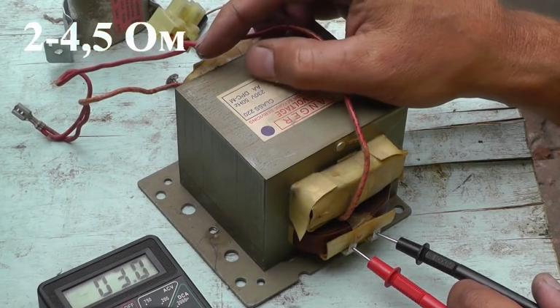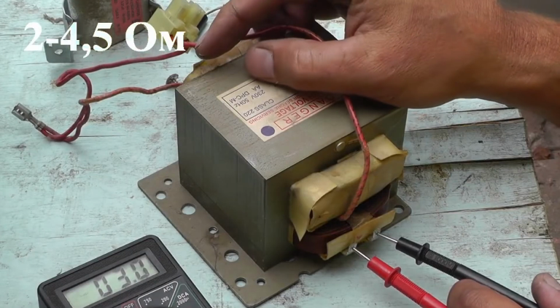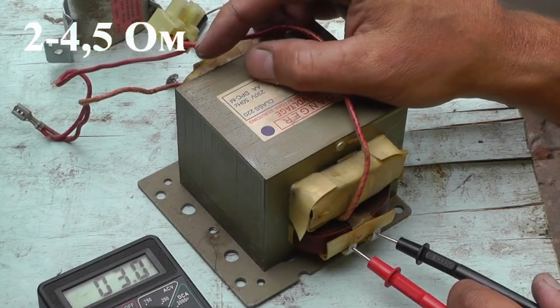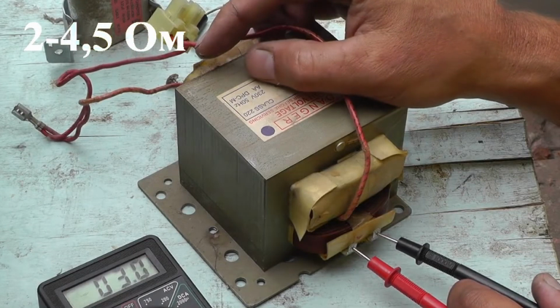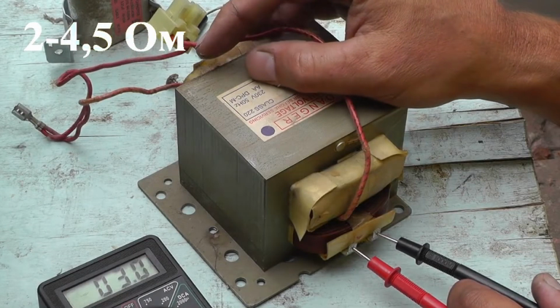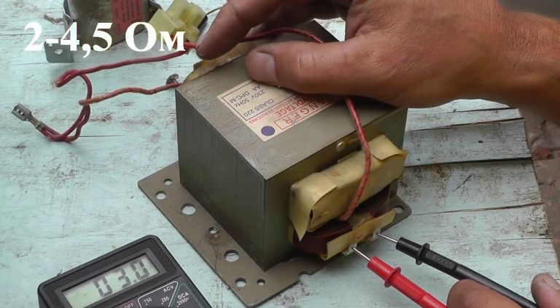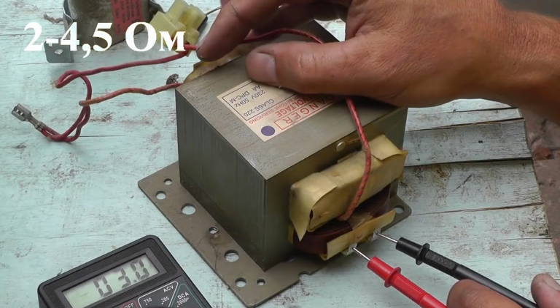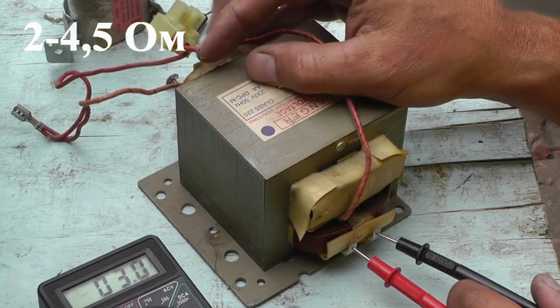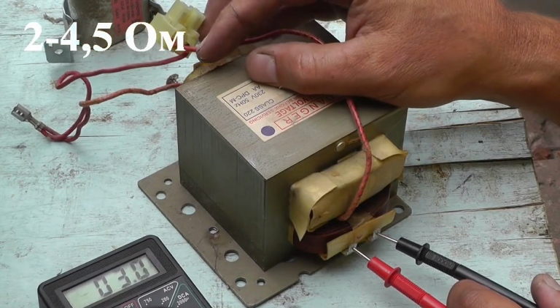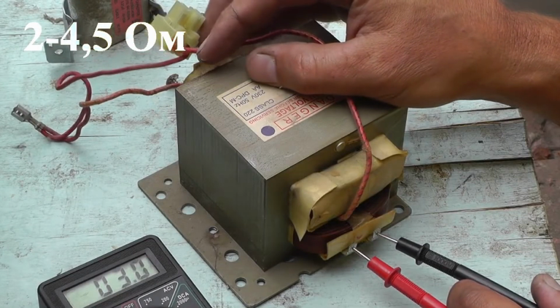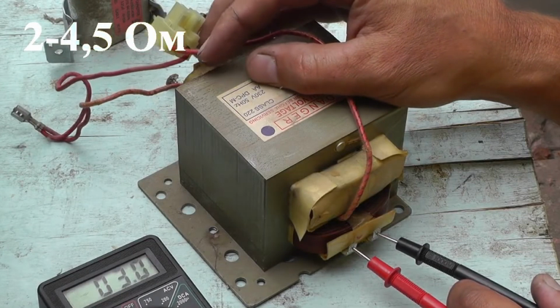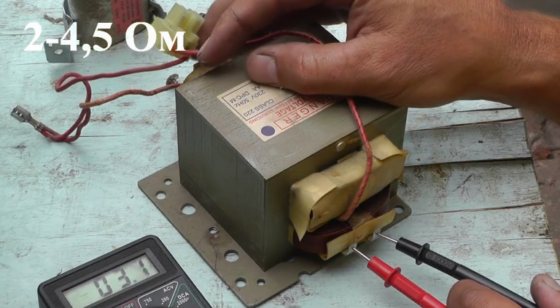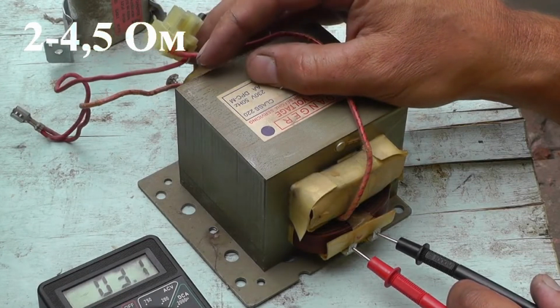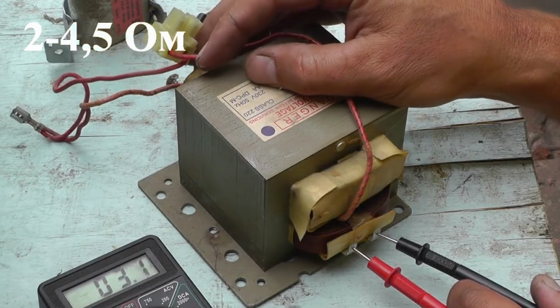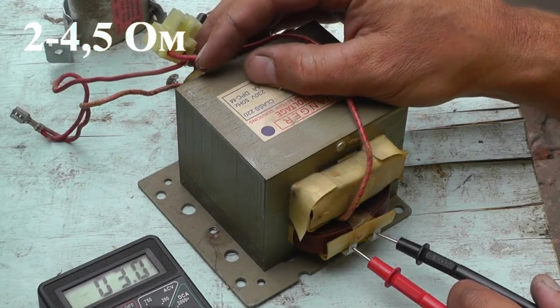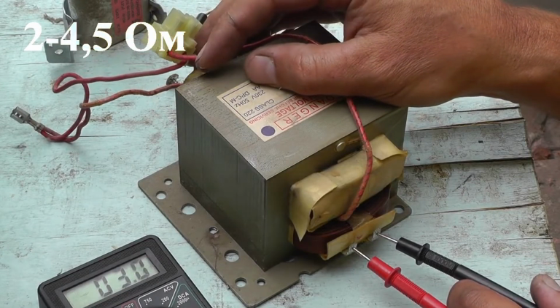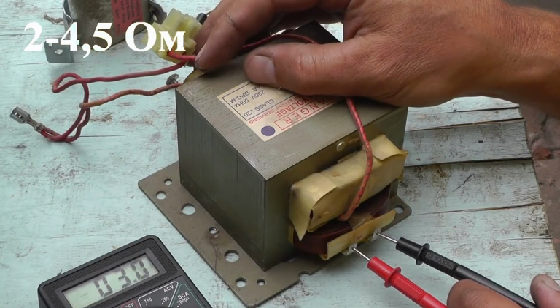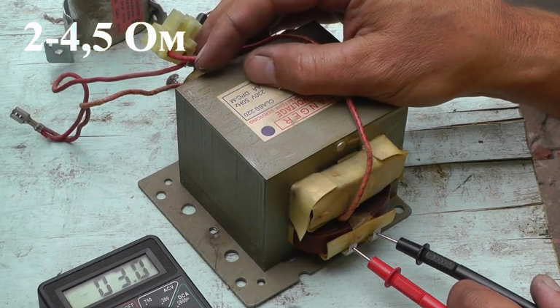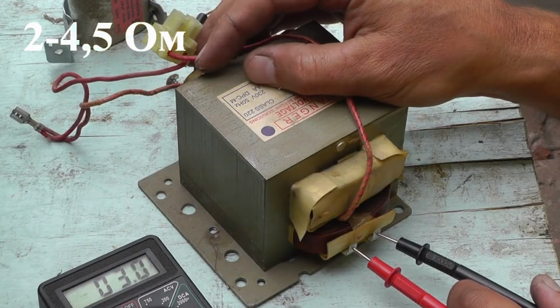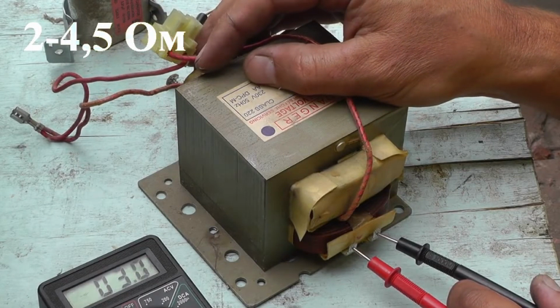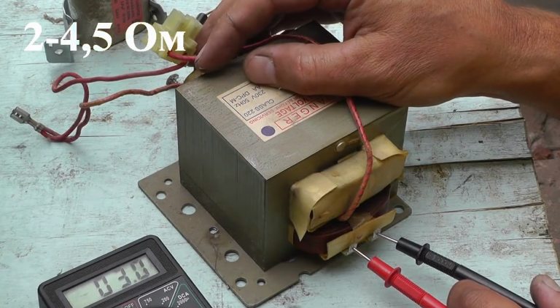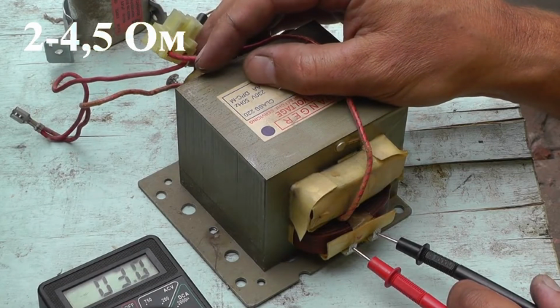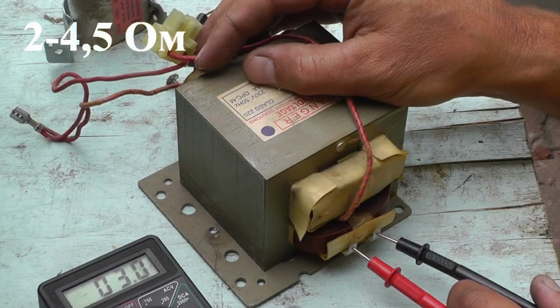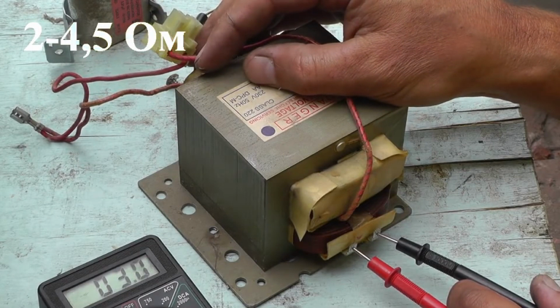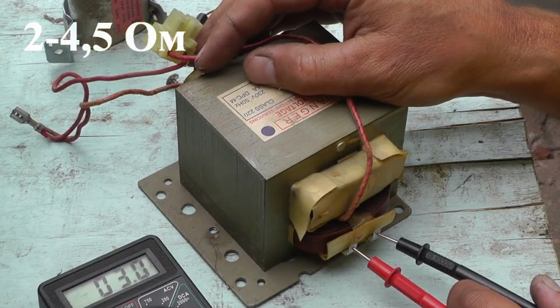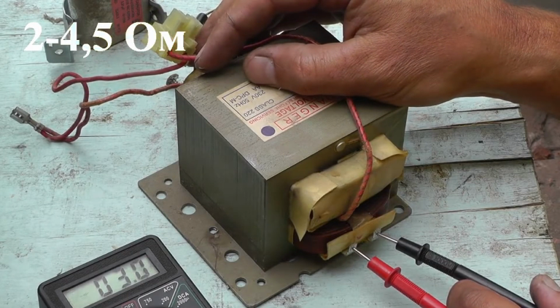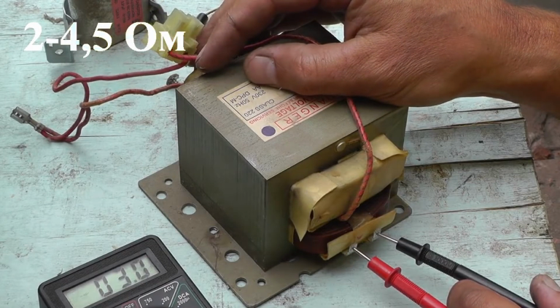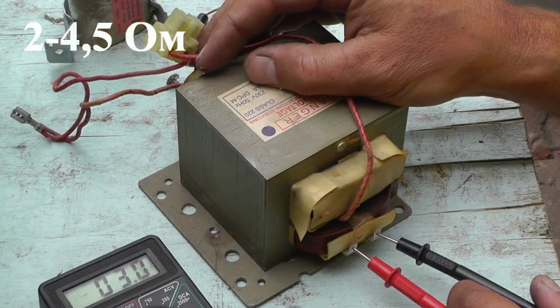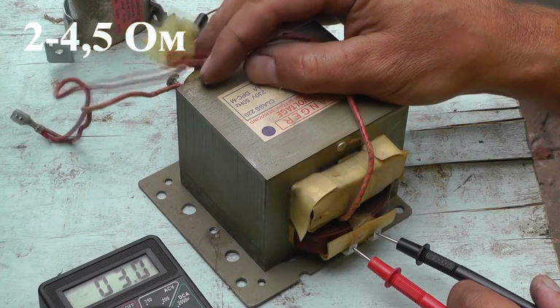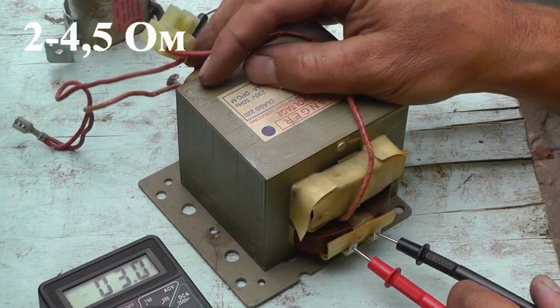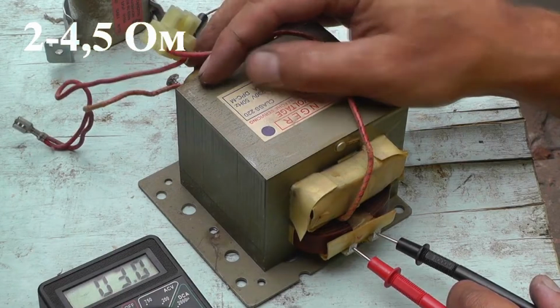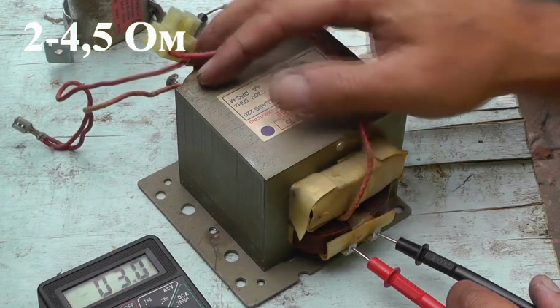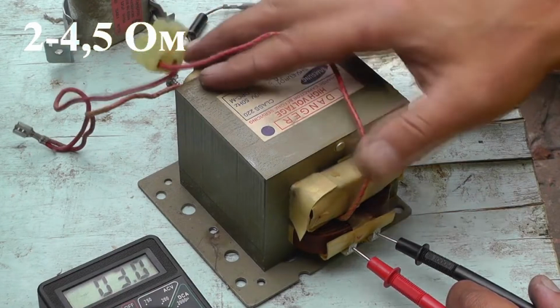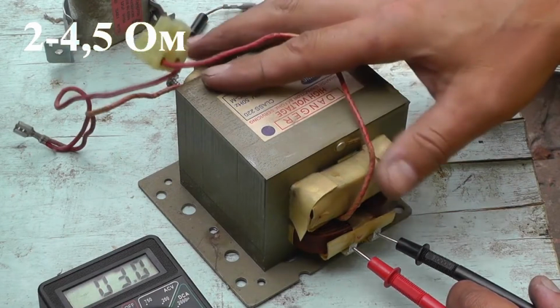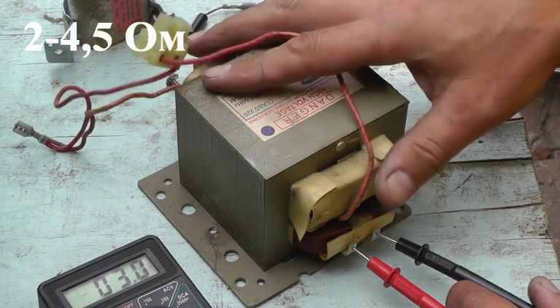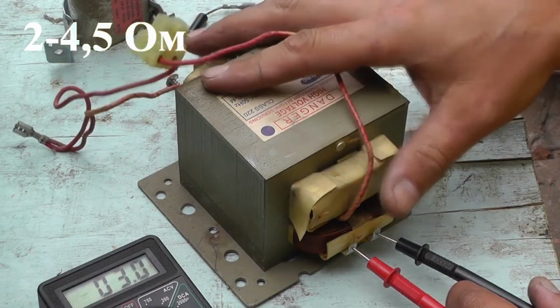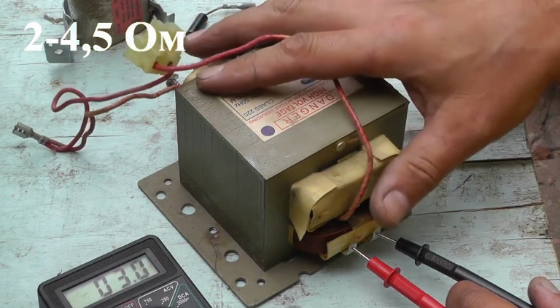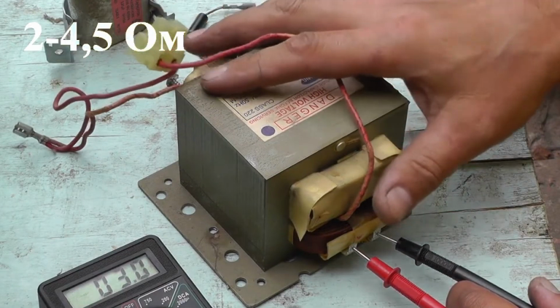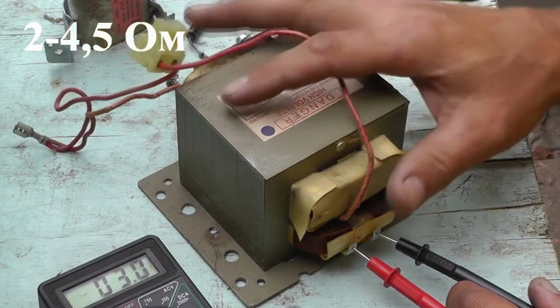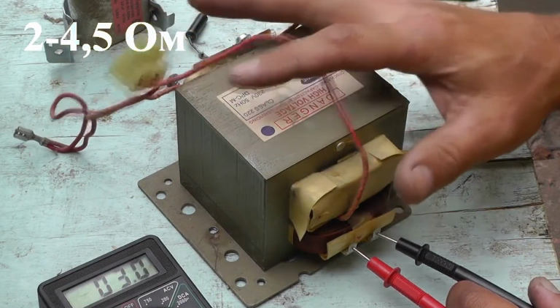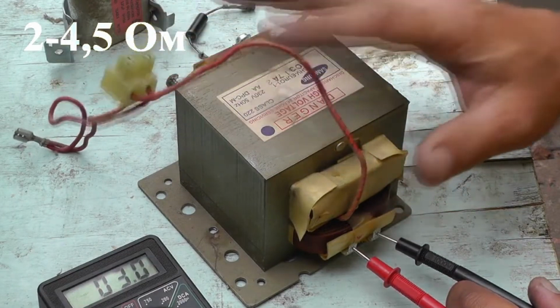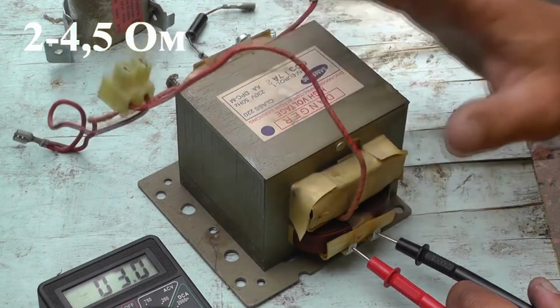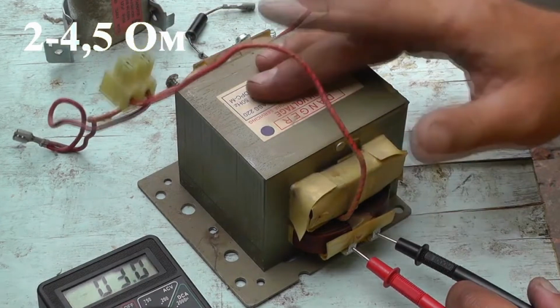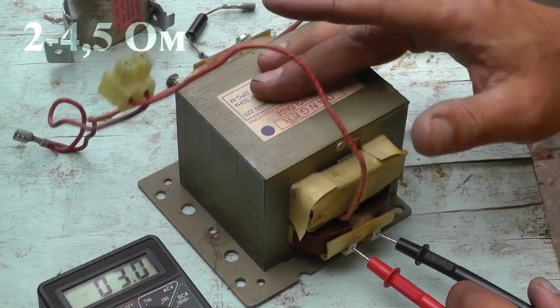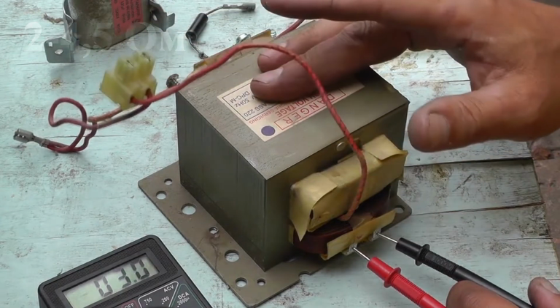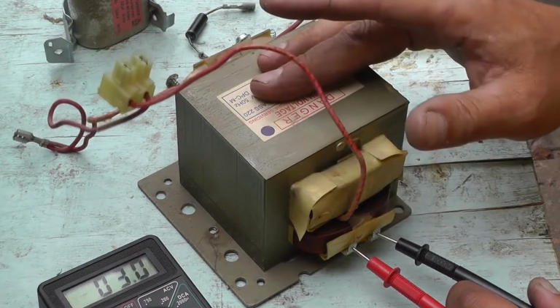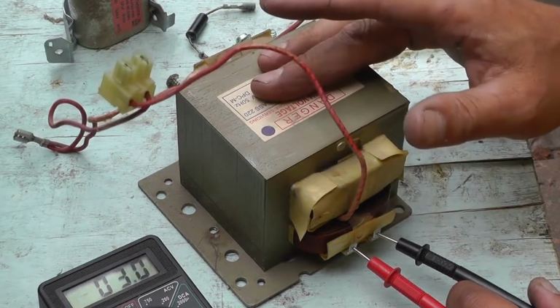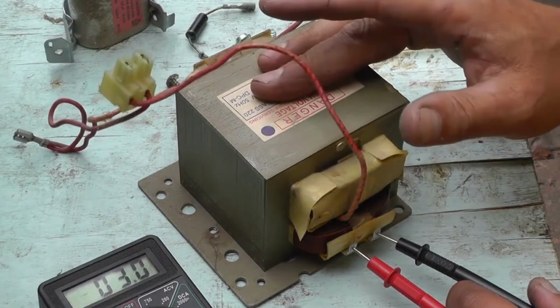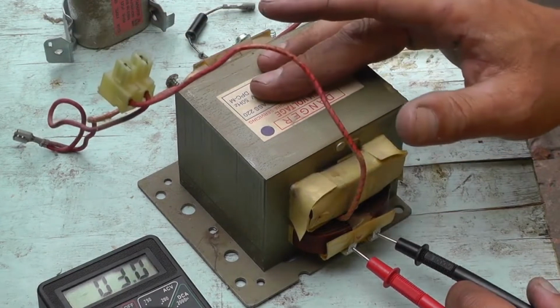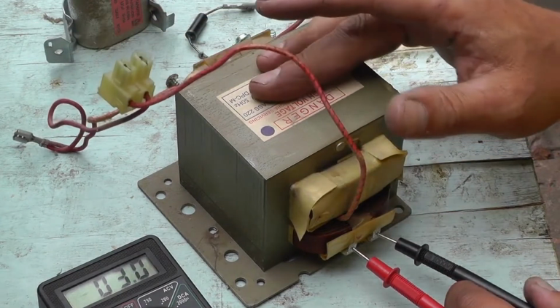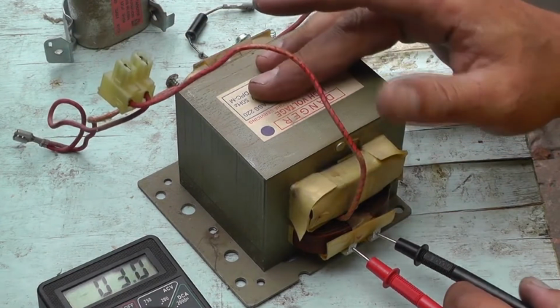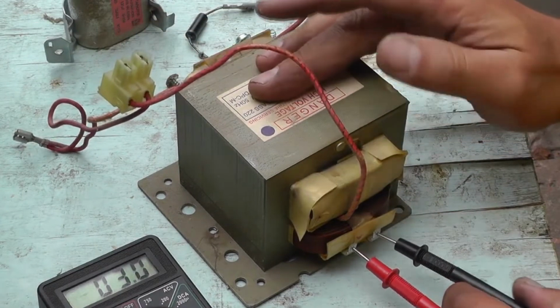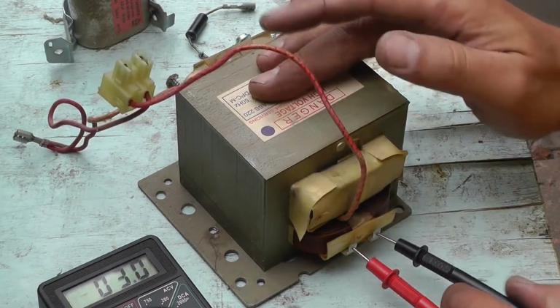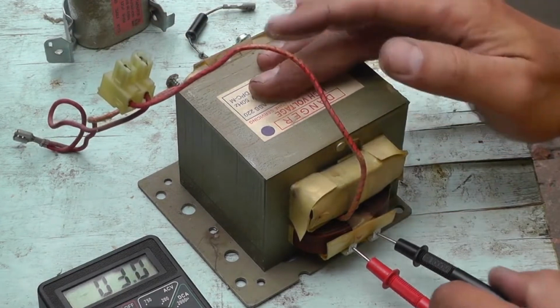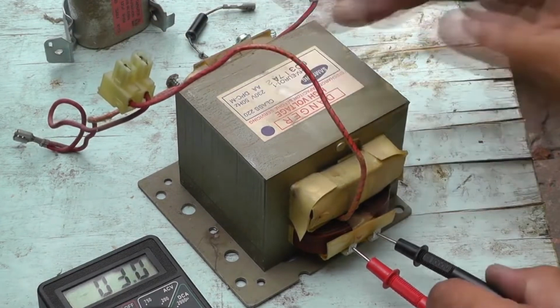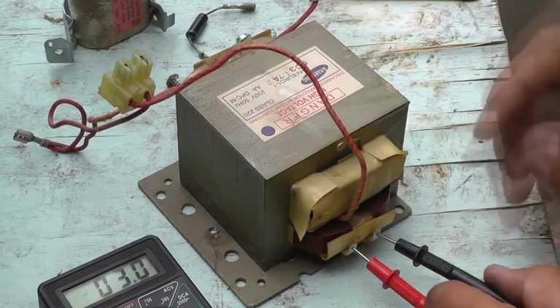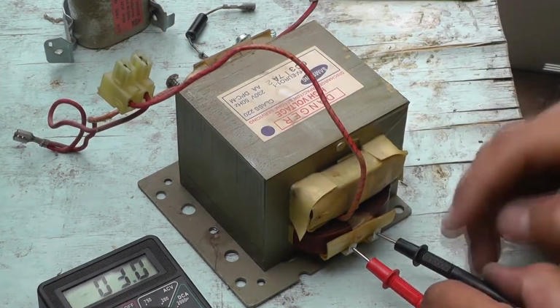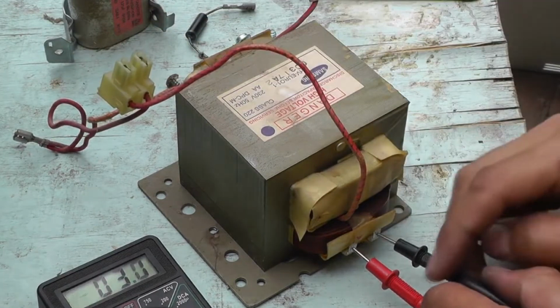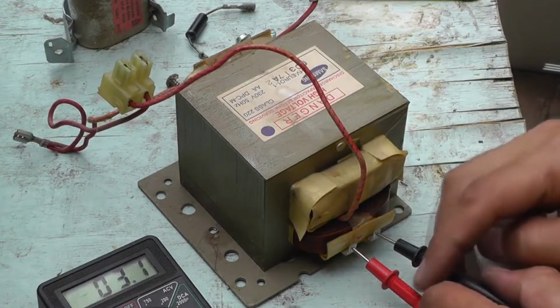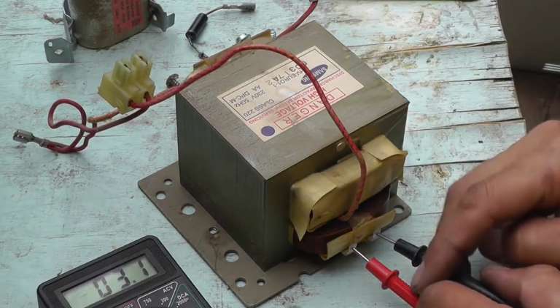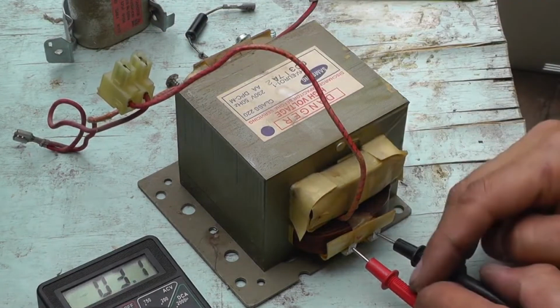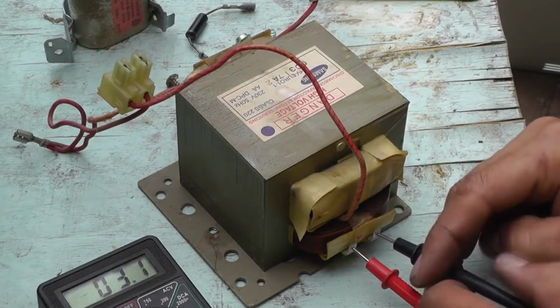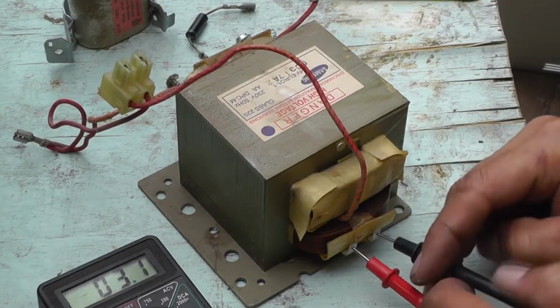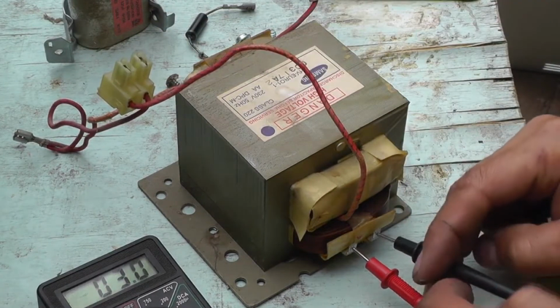We know that the normal range is from 2 to 4.5 ohms, depending on the transformer's power. So the primary winding is in order.